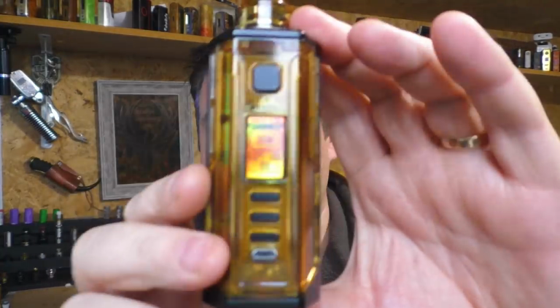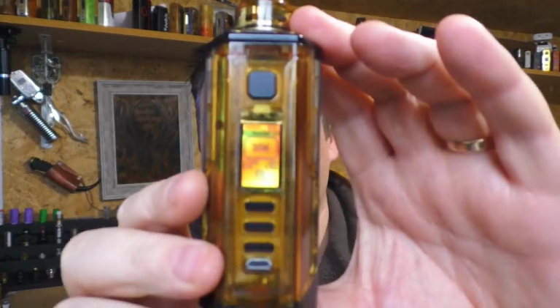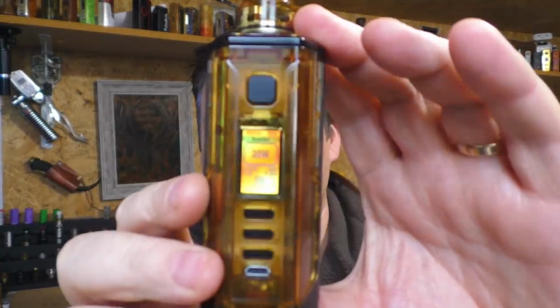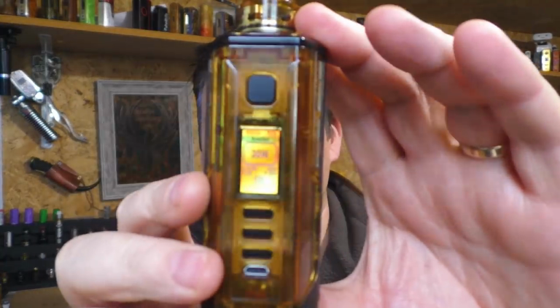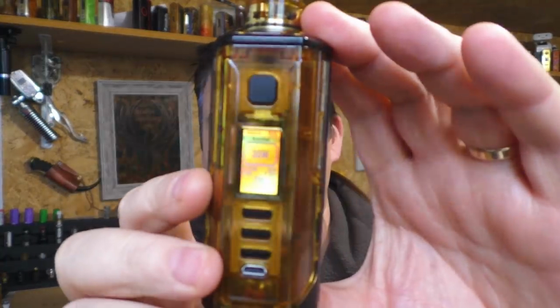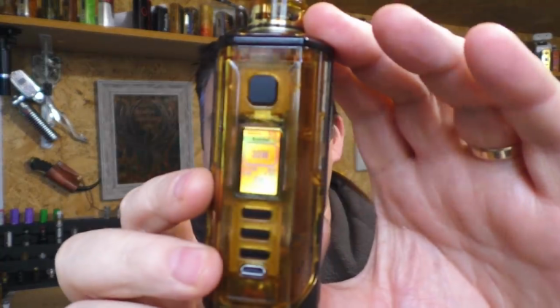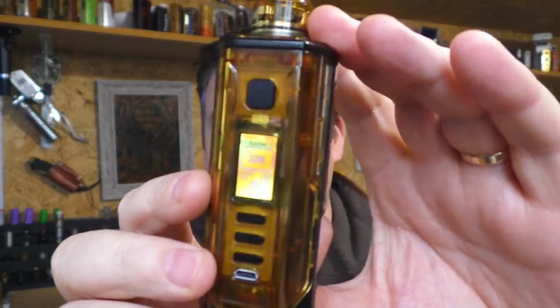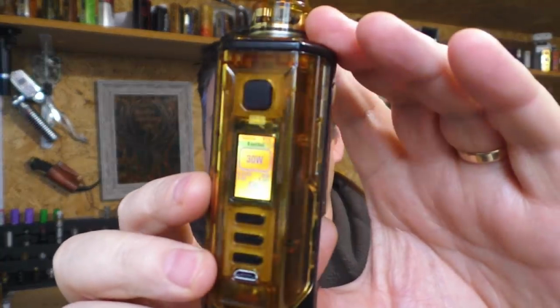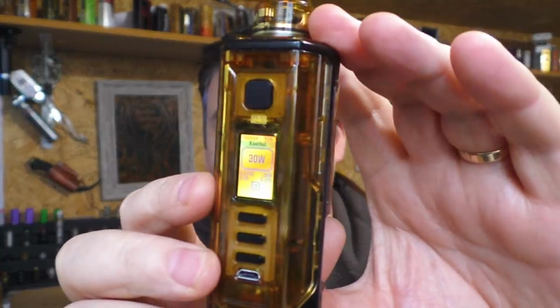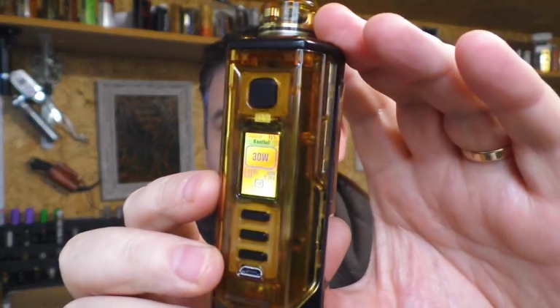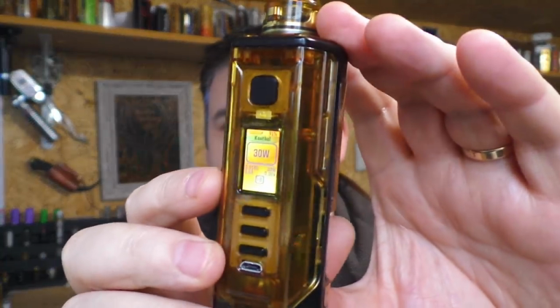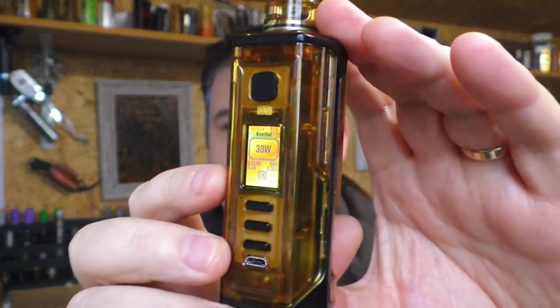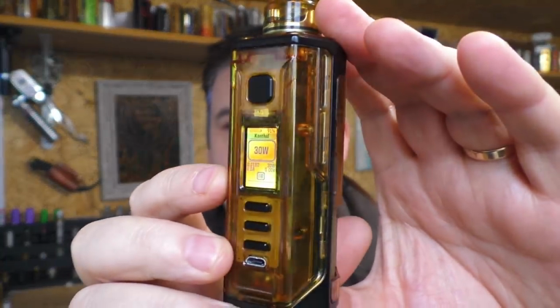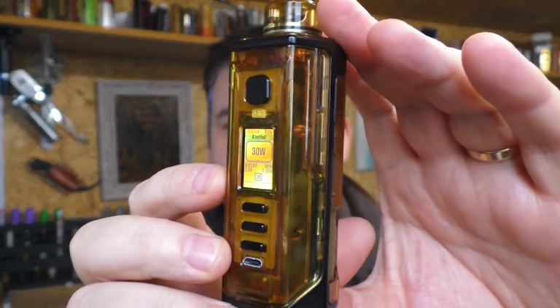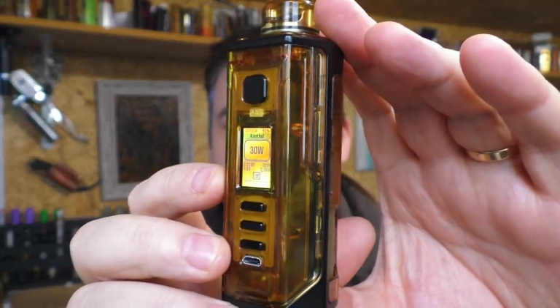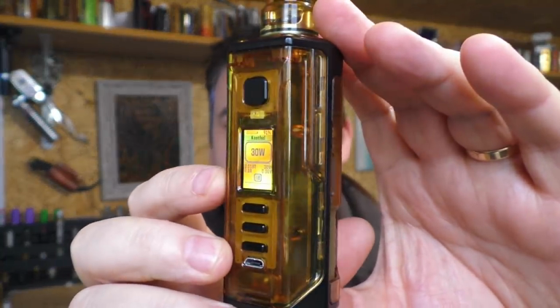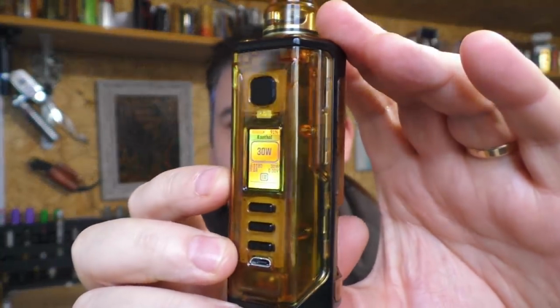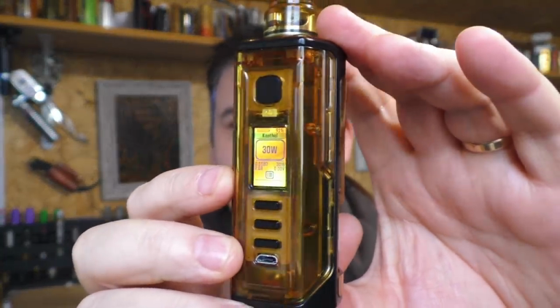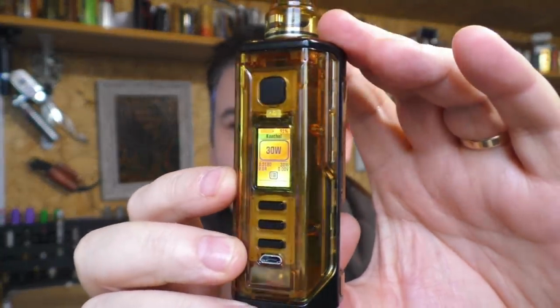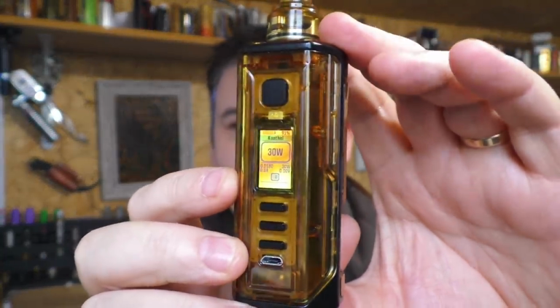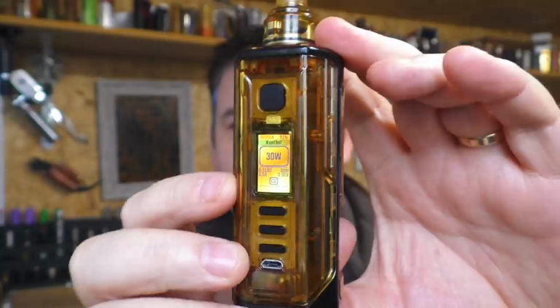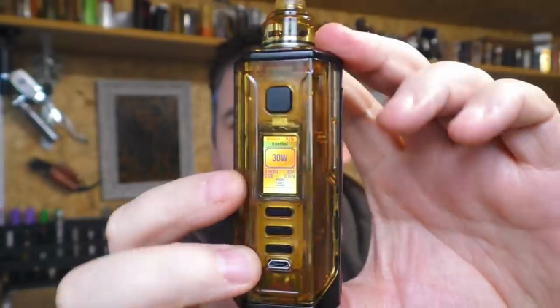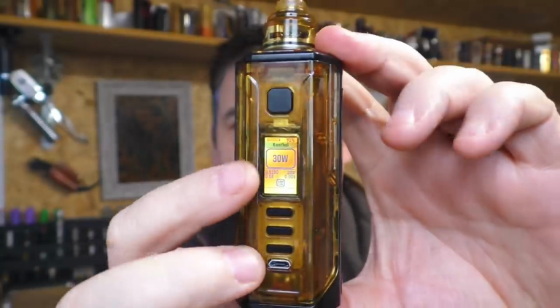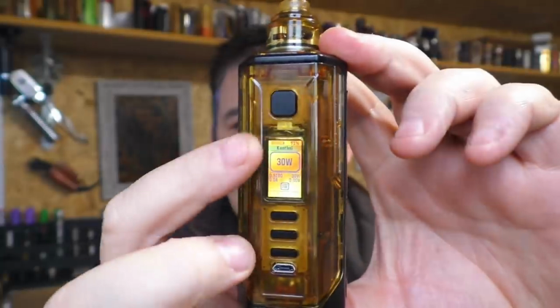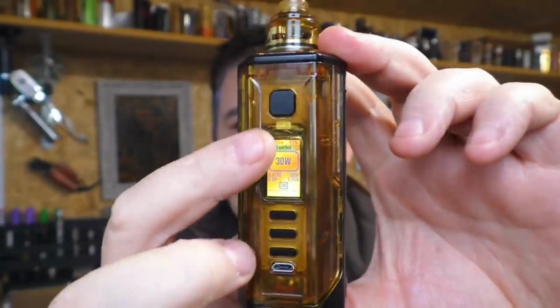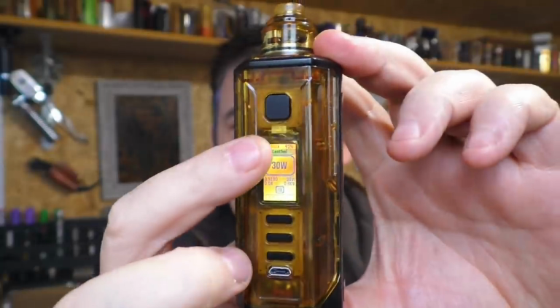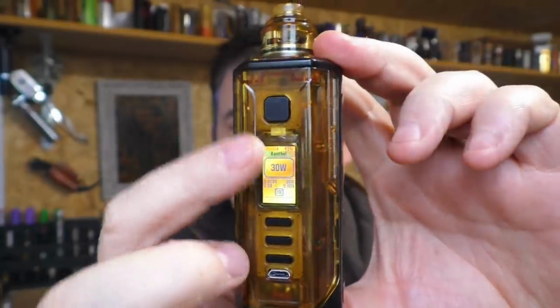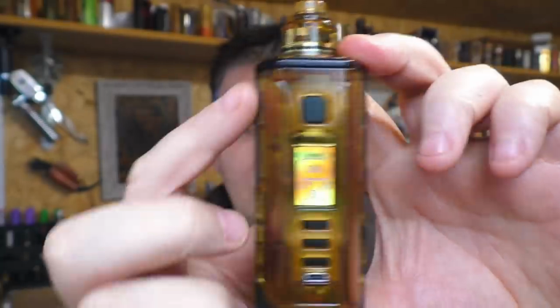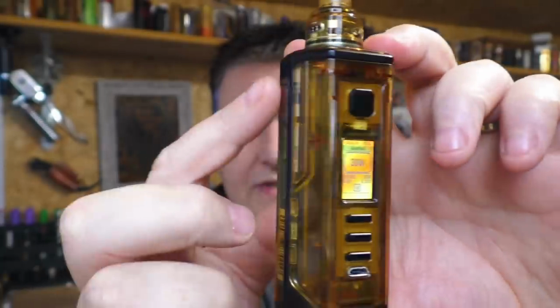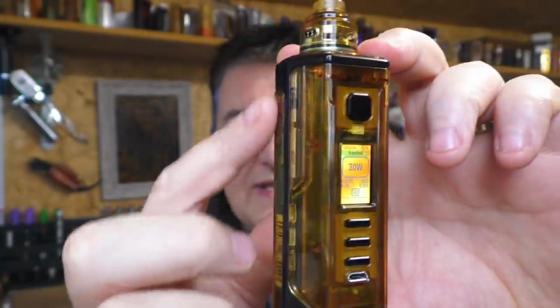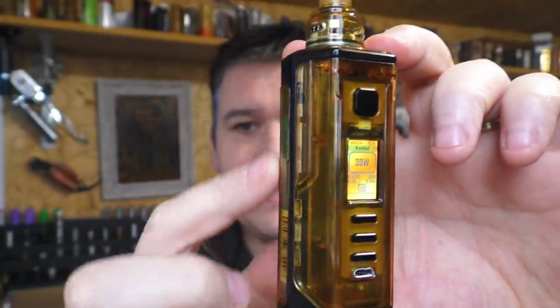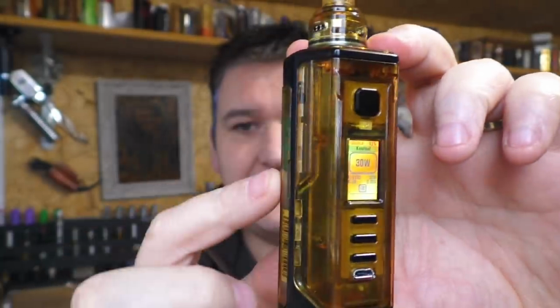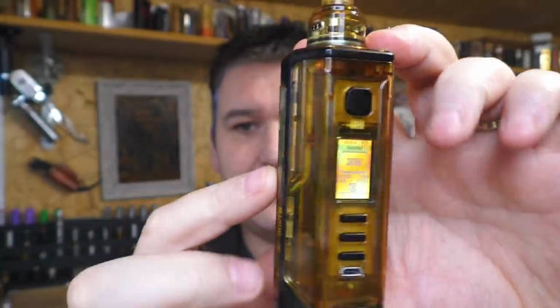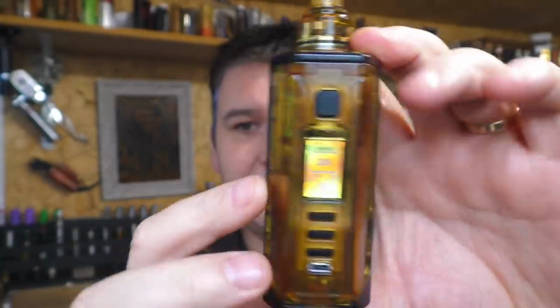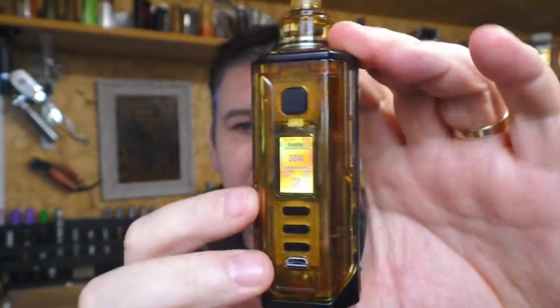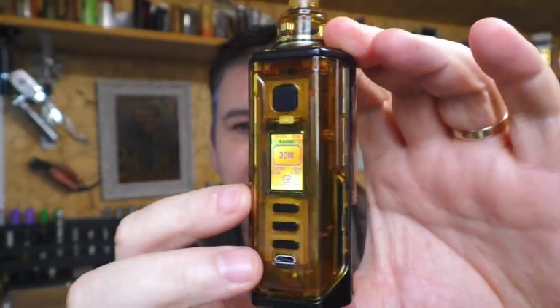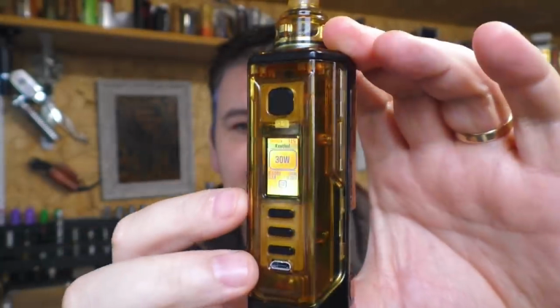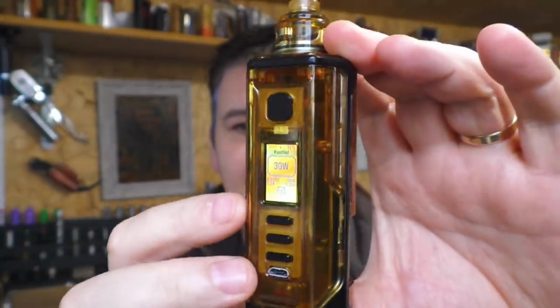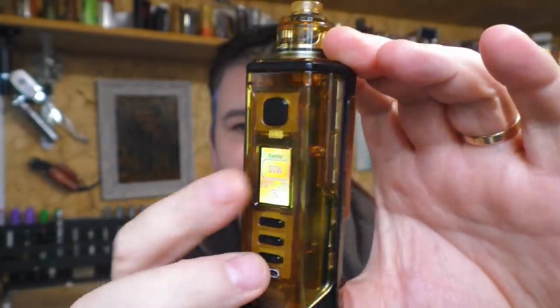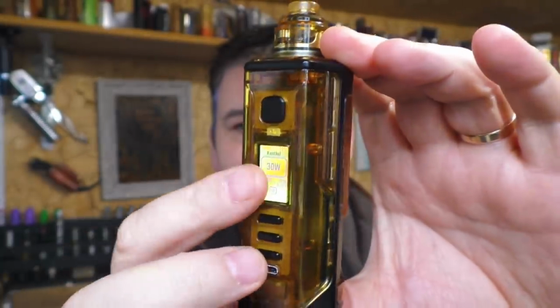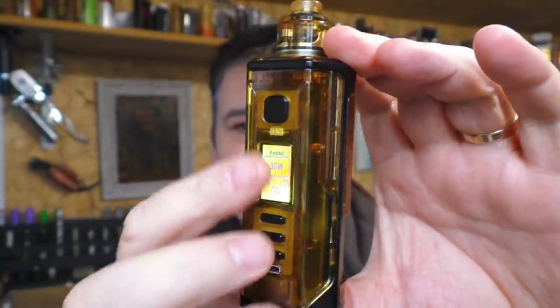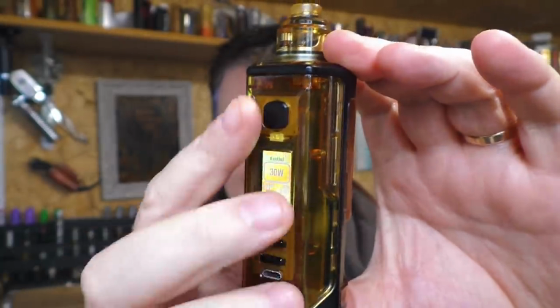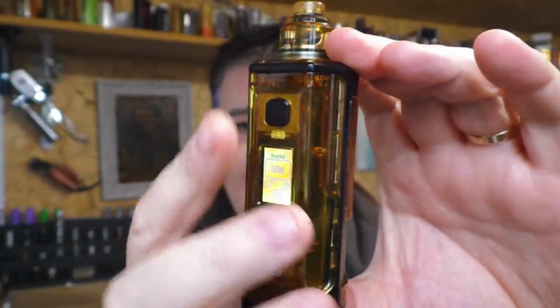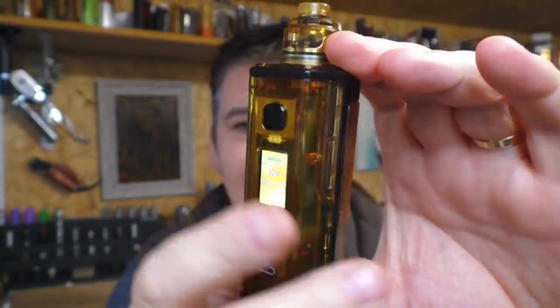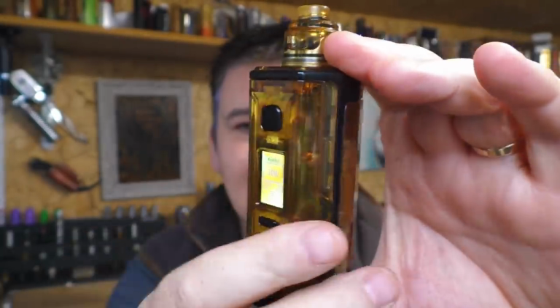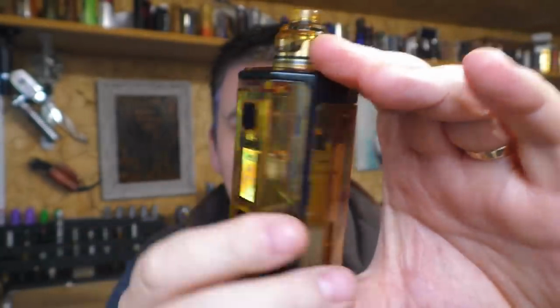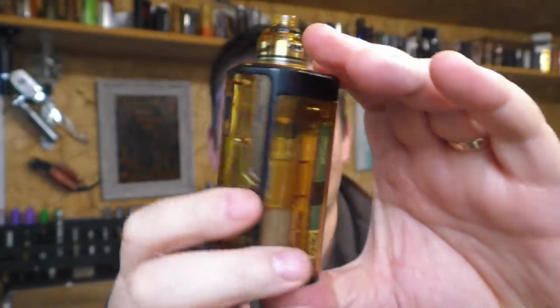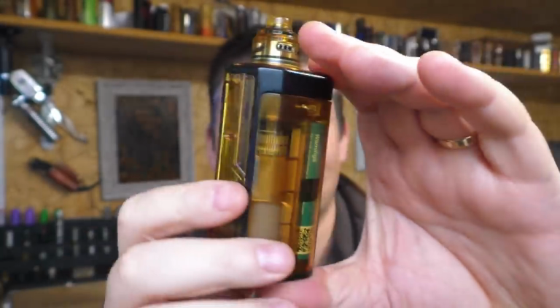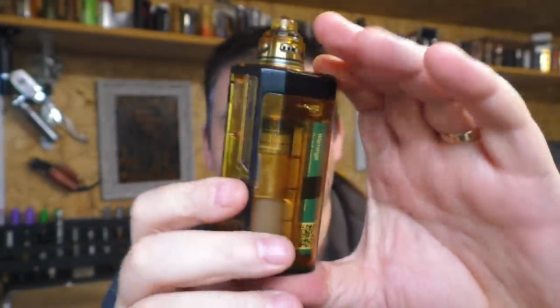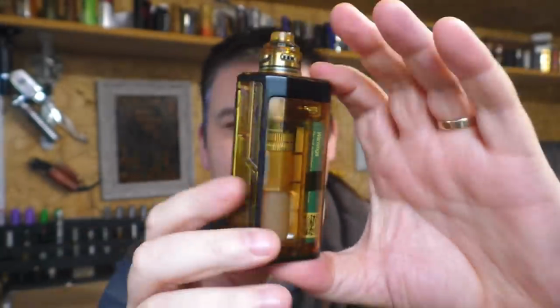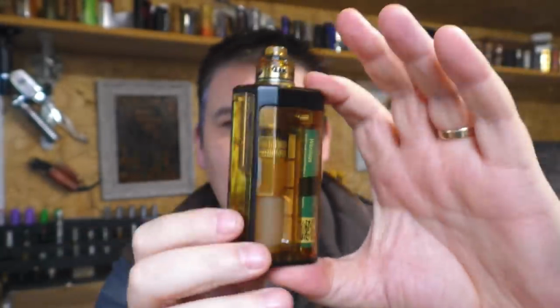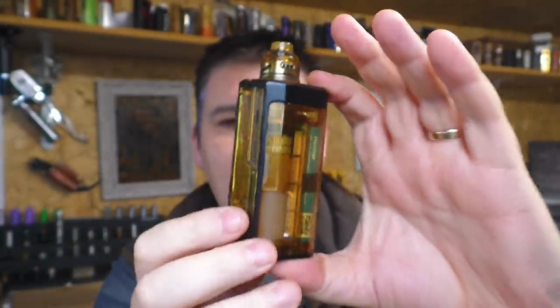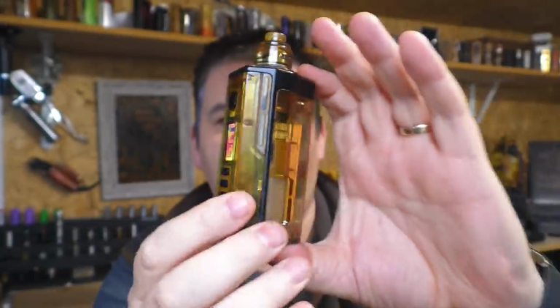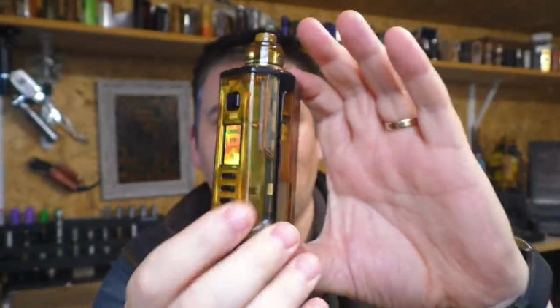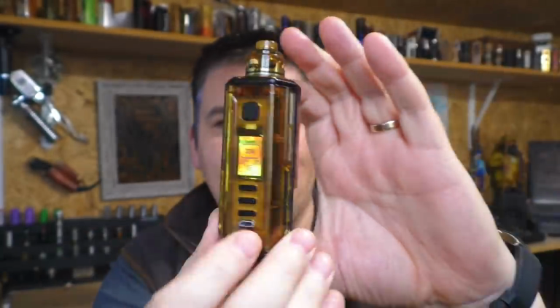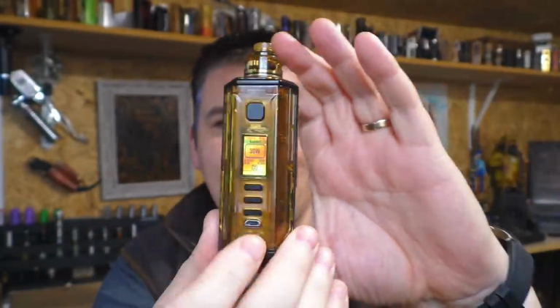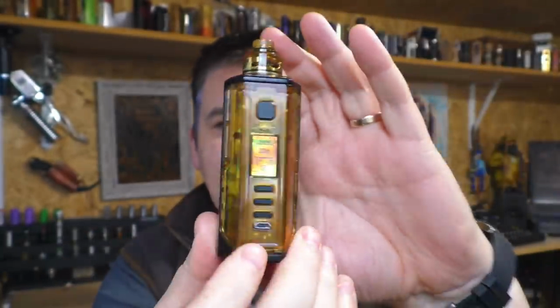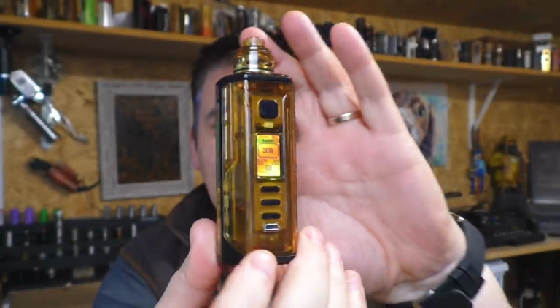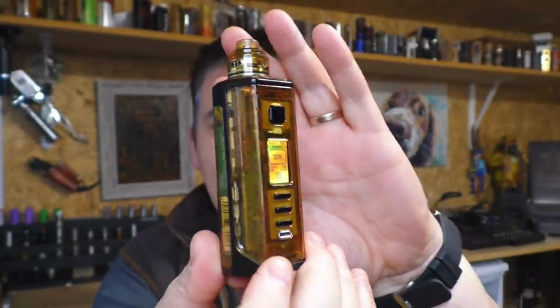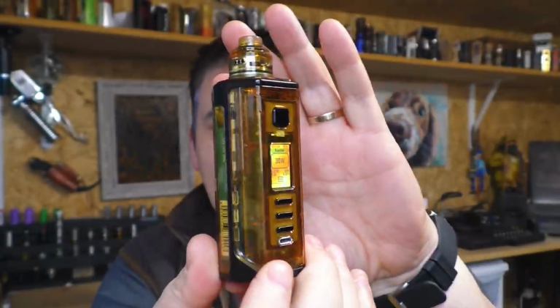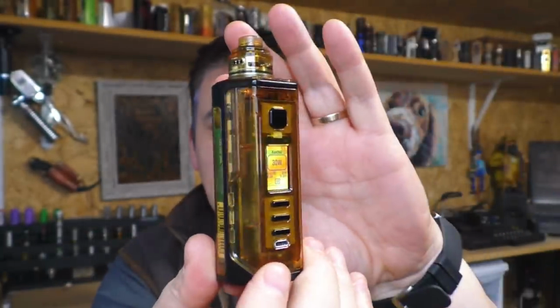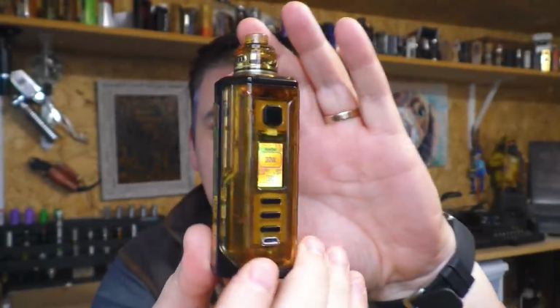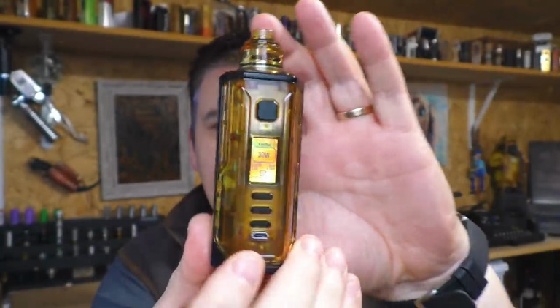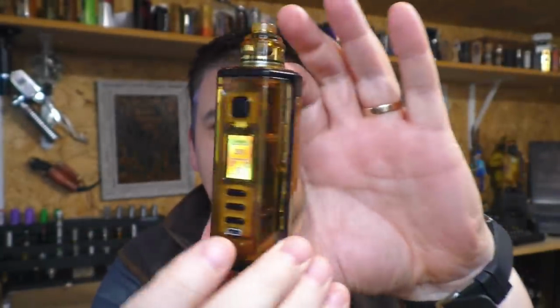Just to show you — I put a different theme on here, so I've got the yellow and black matching up. We're all matchy-matchy here.